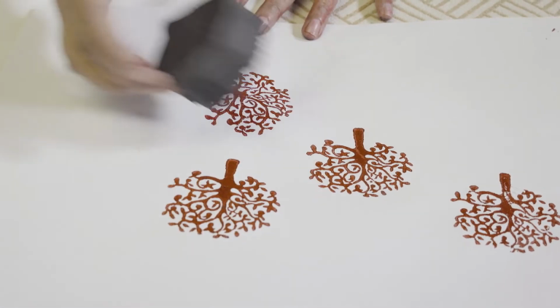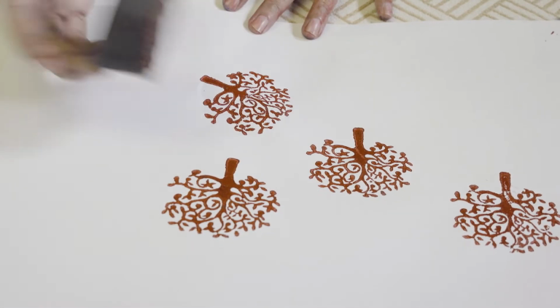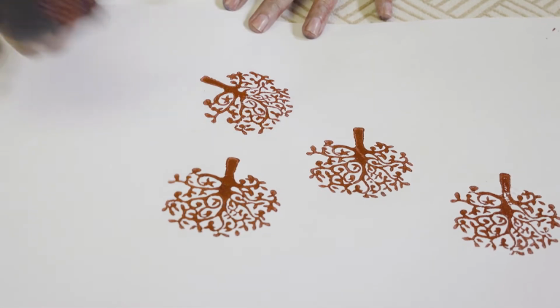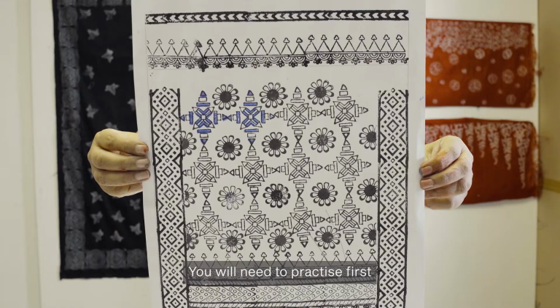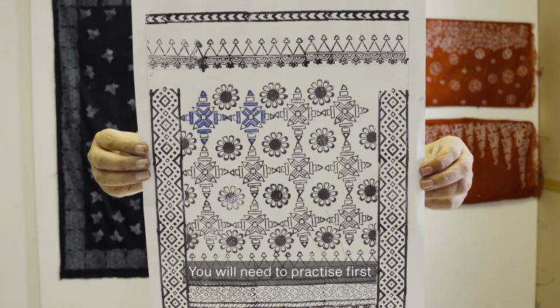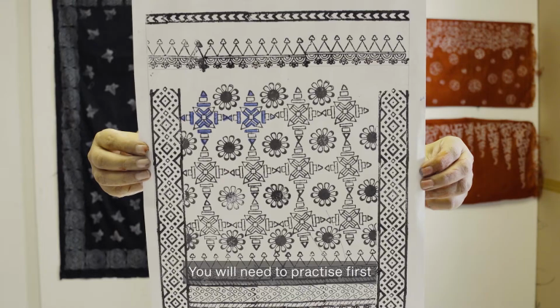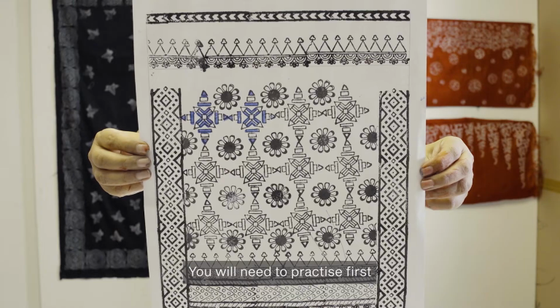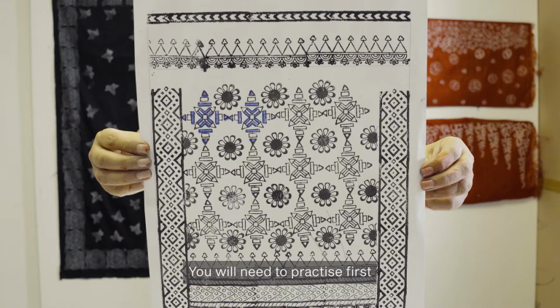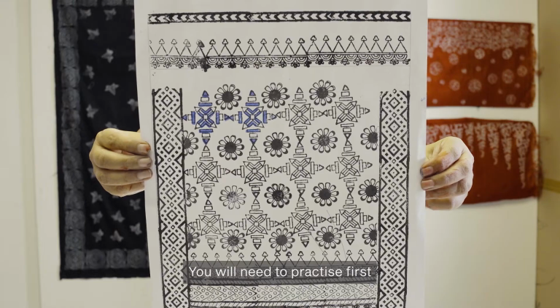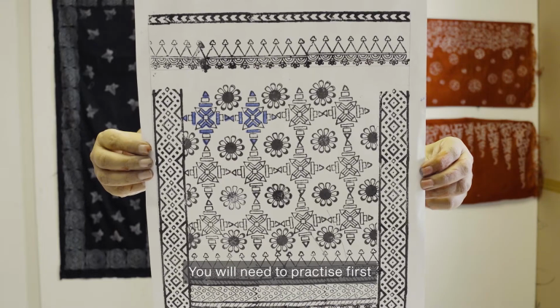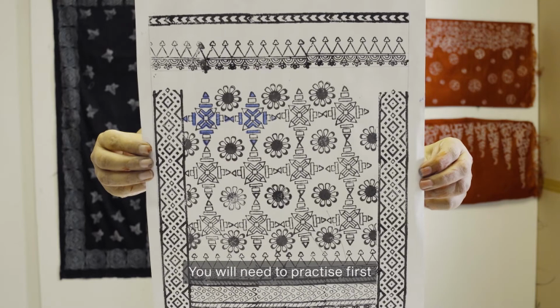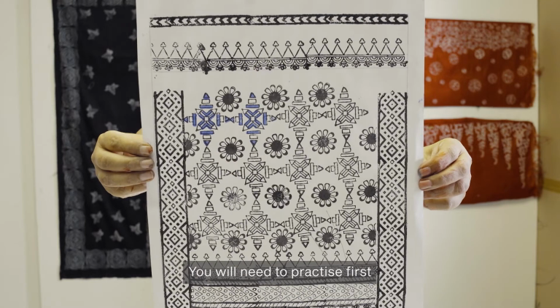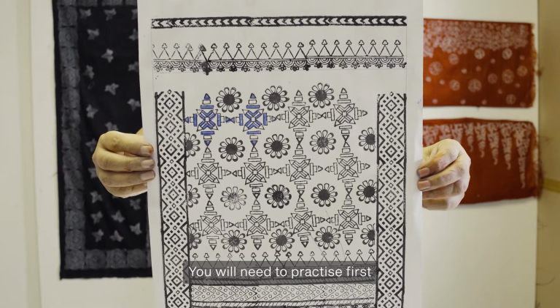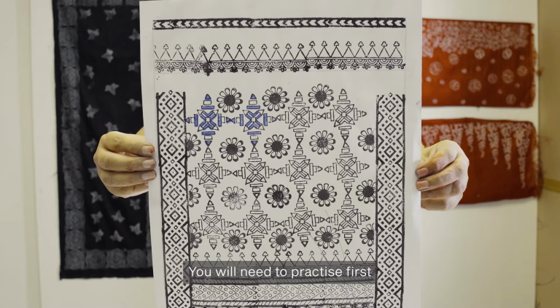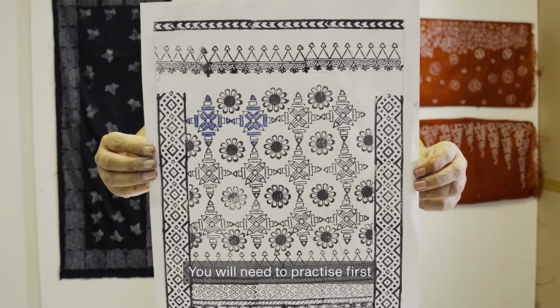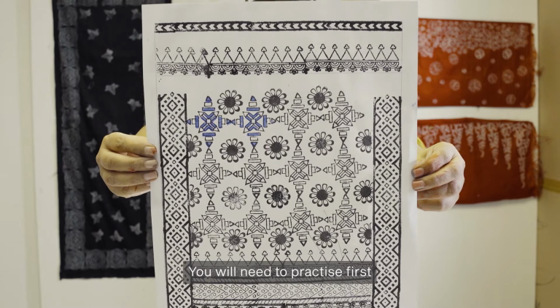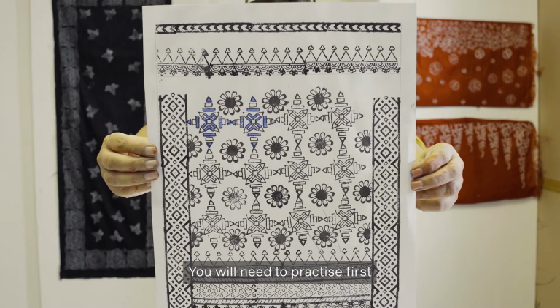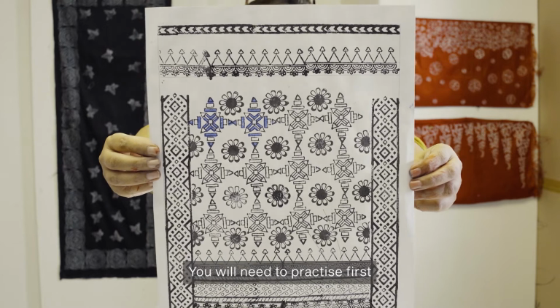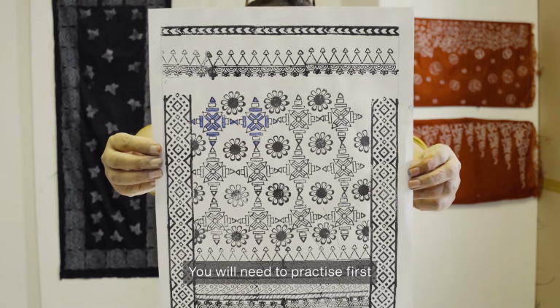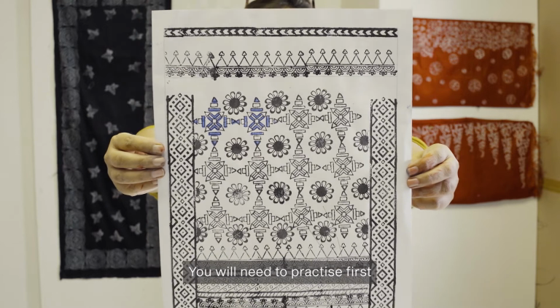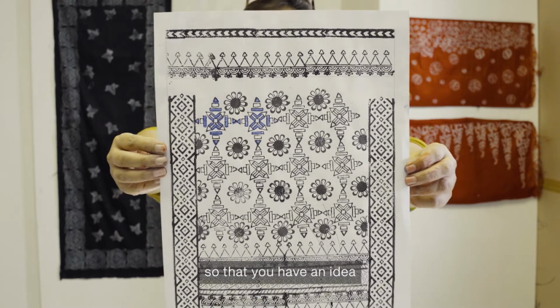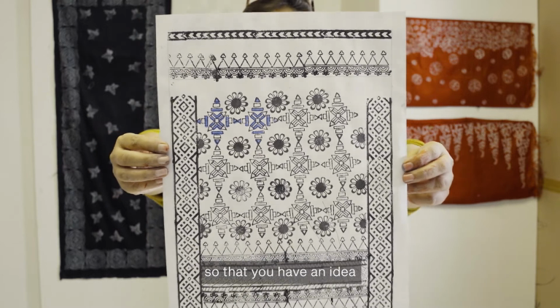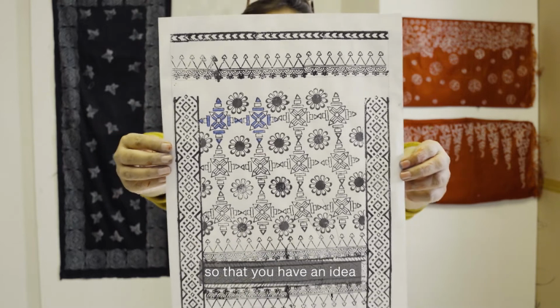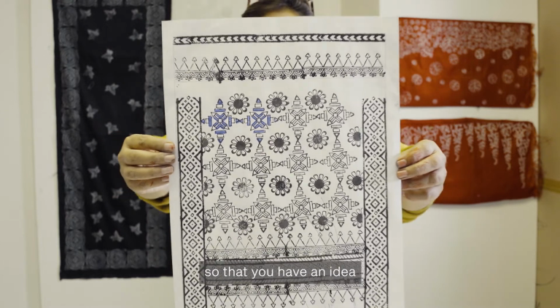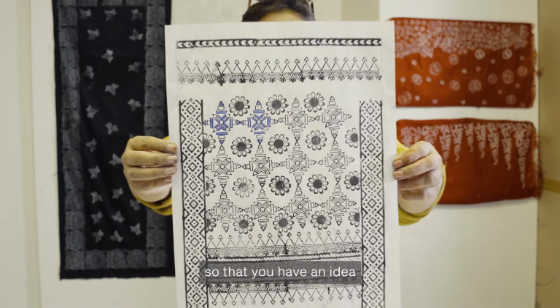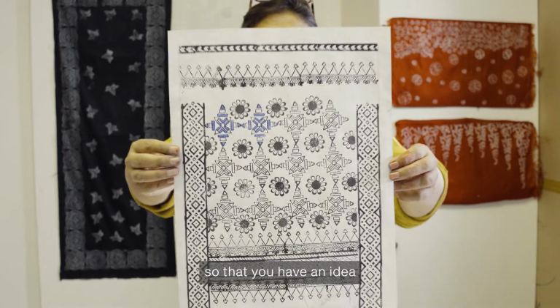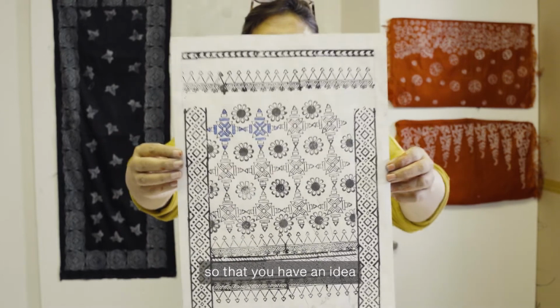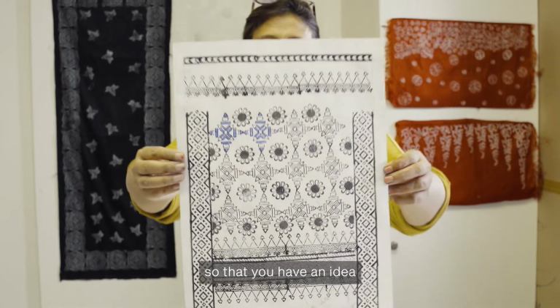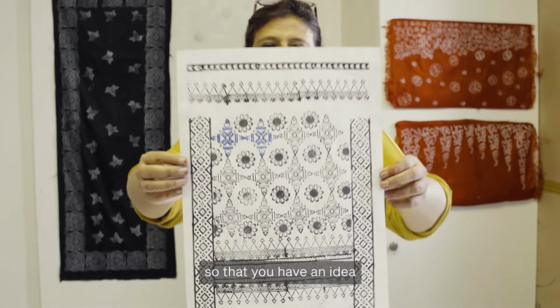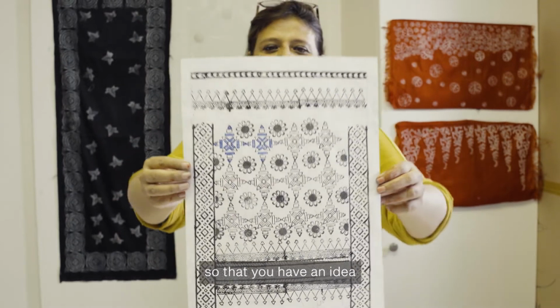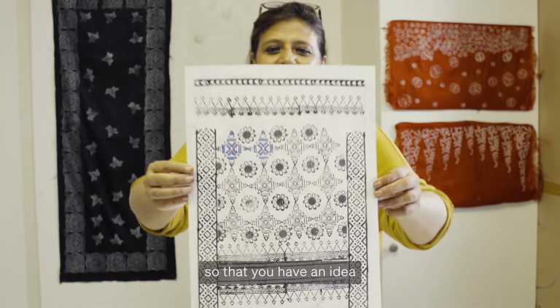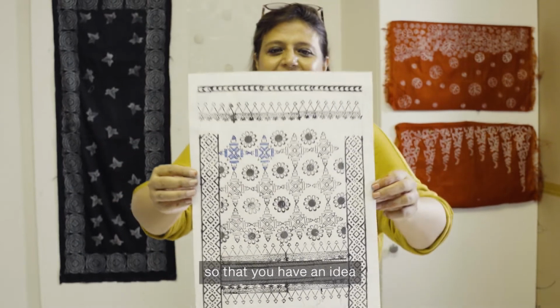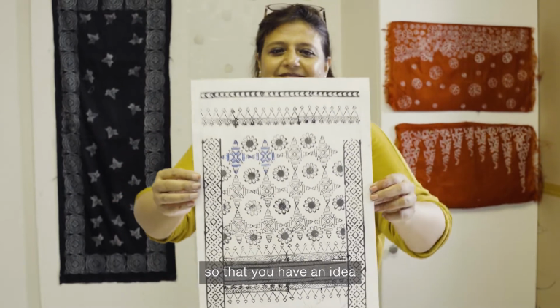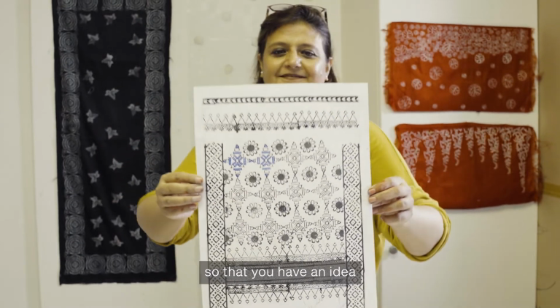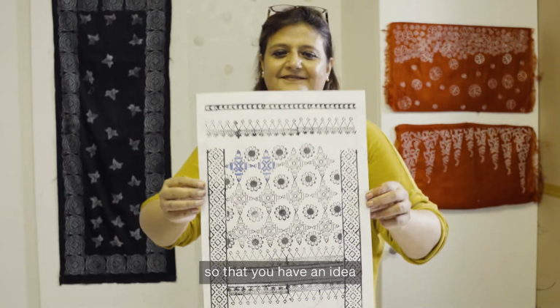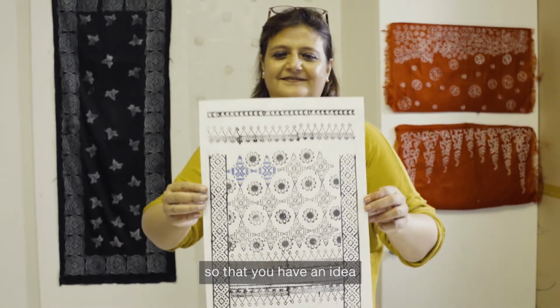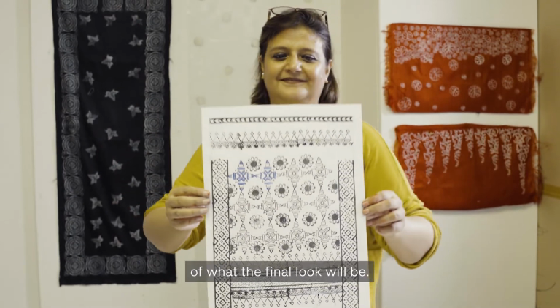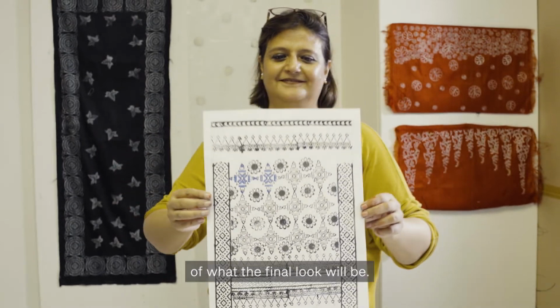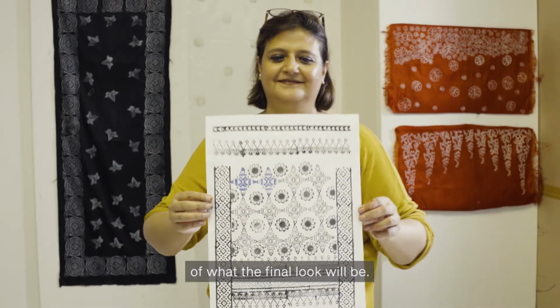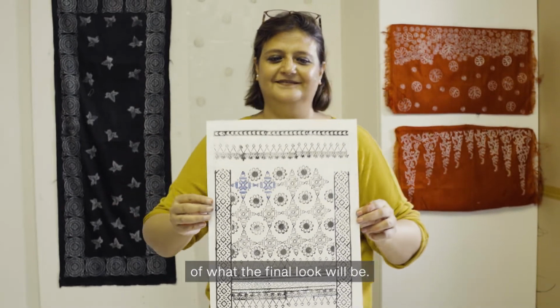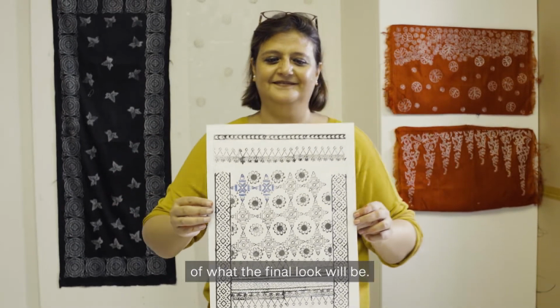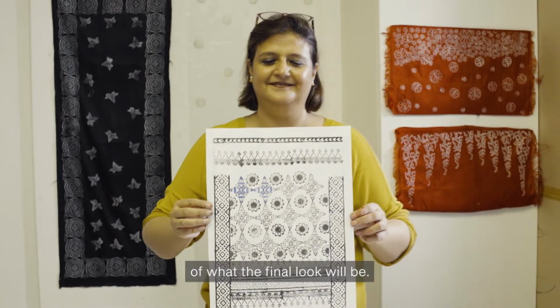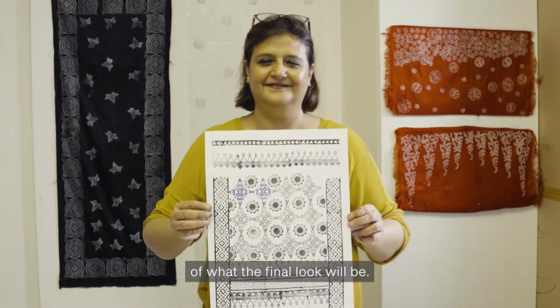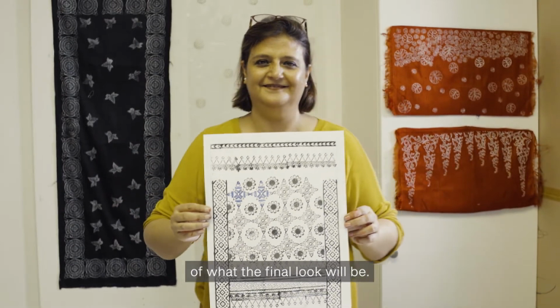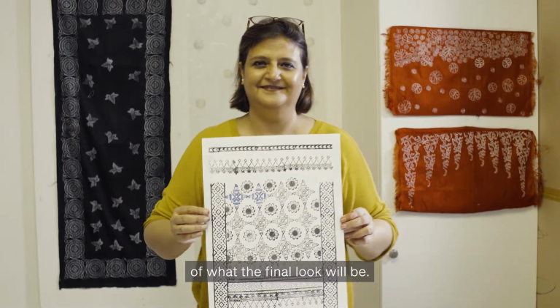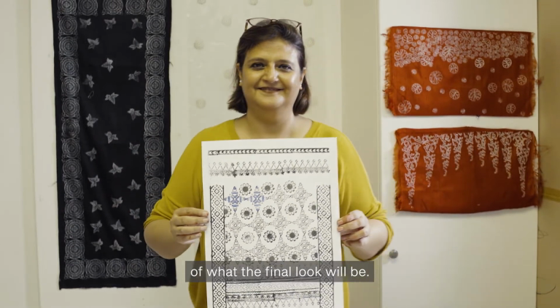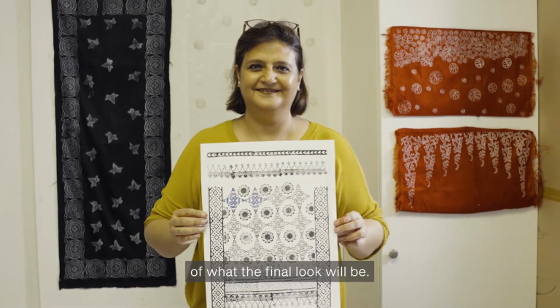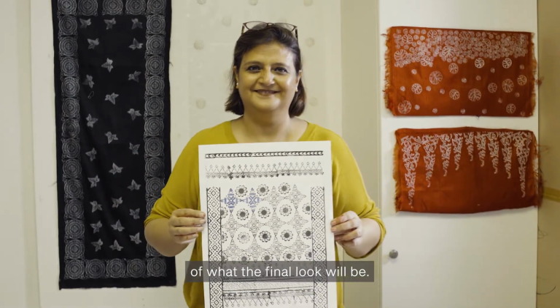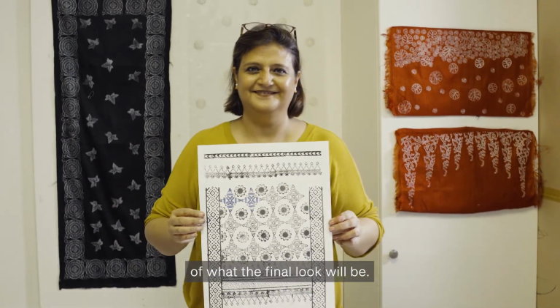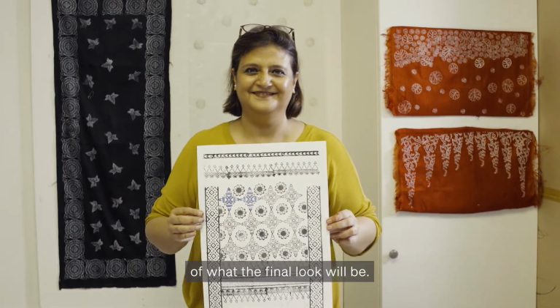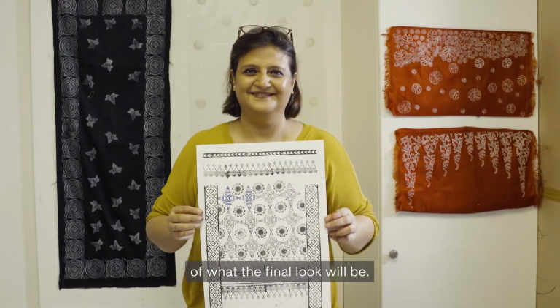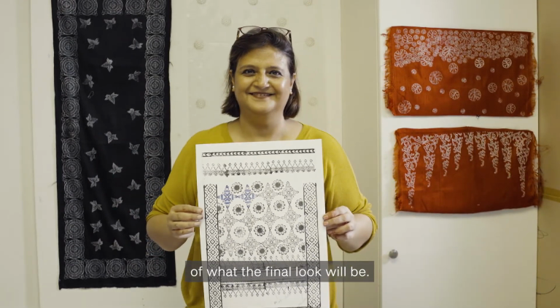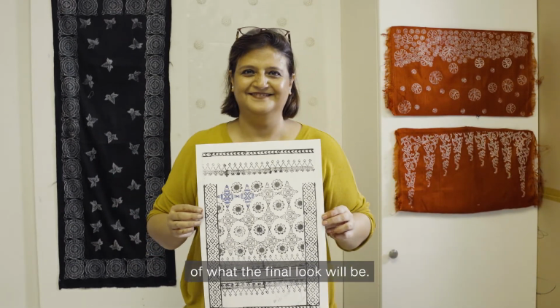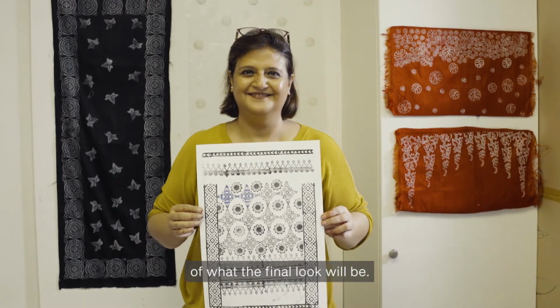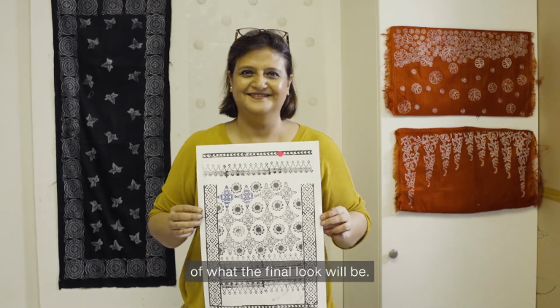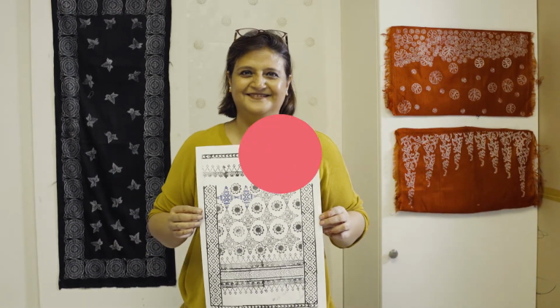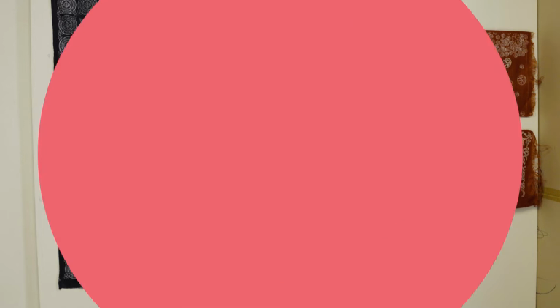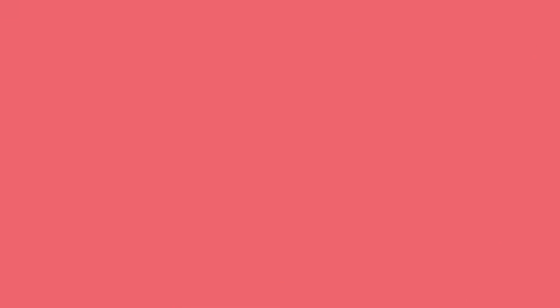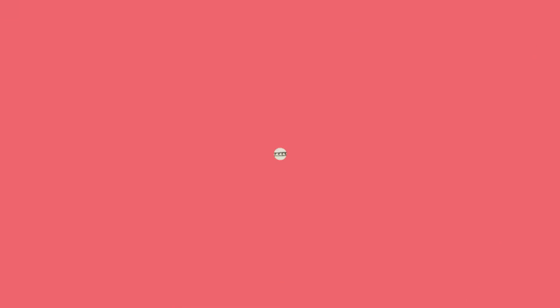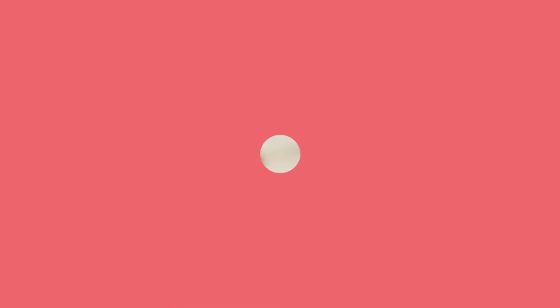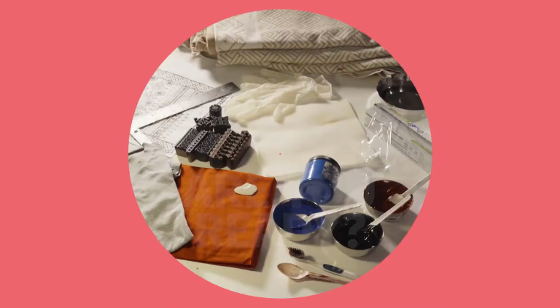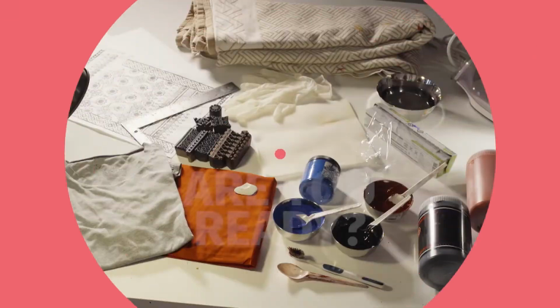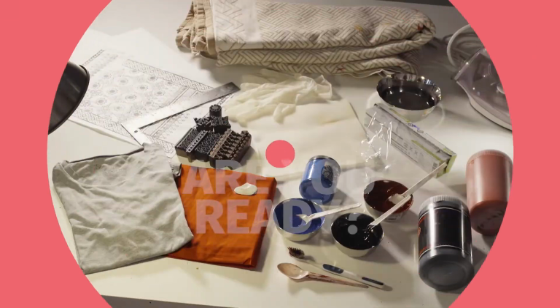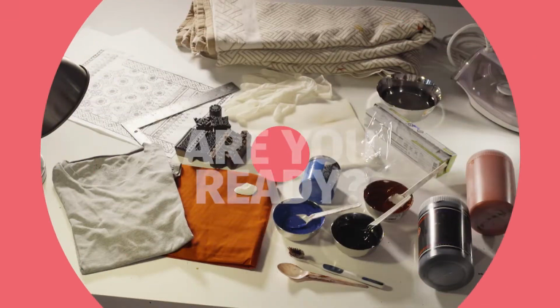You will need to practice first, so that you have an idea how the final look will be. Are you ready?